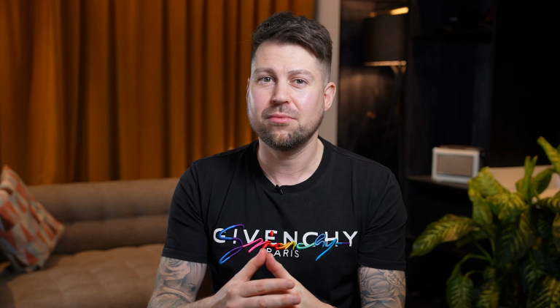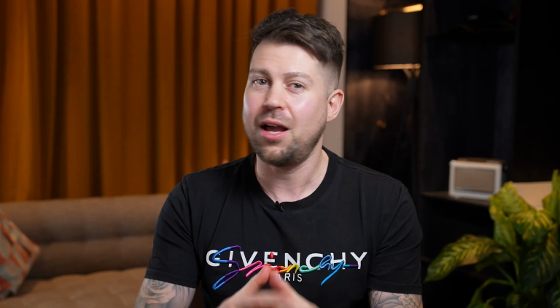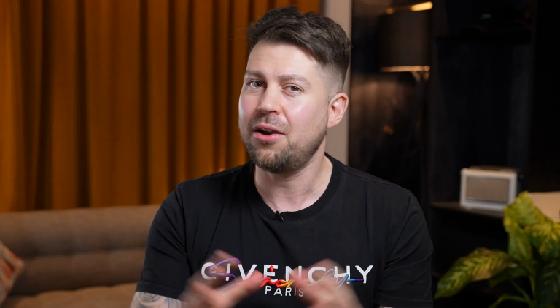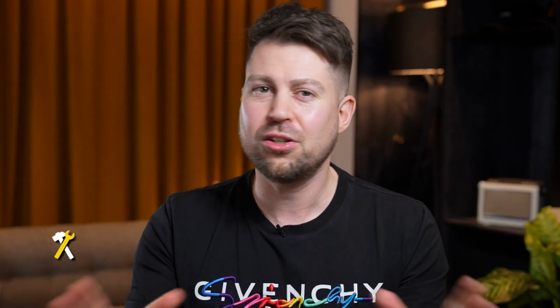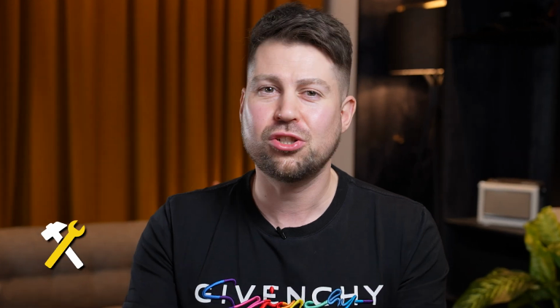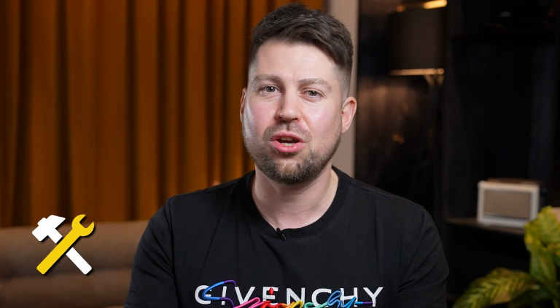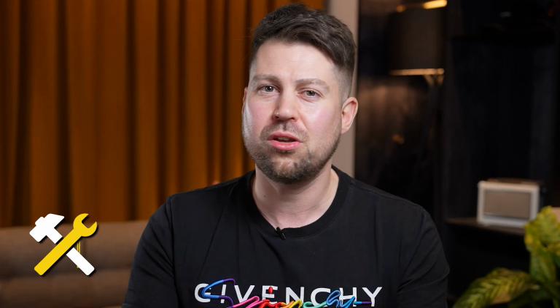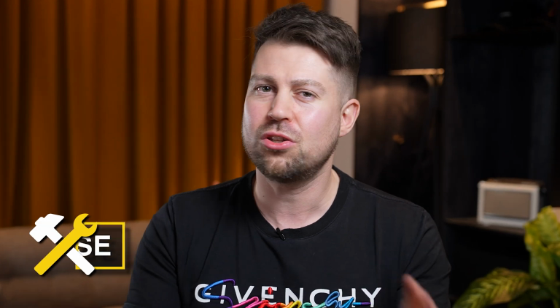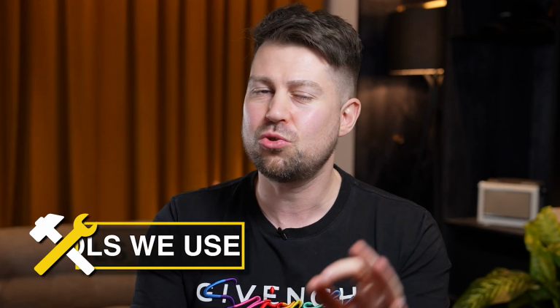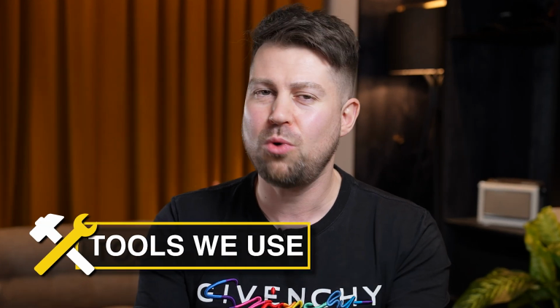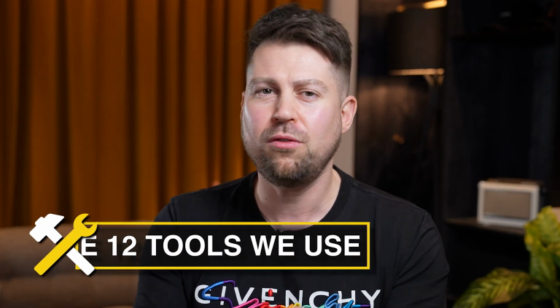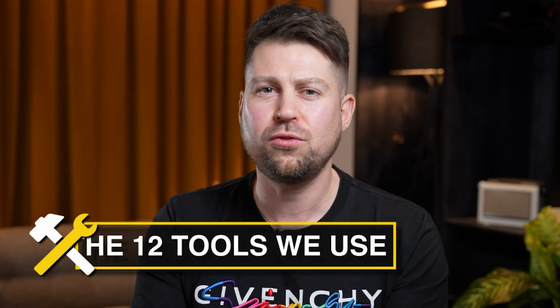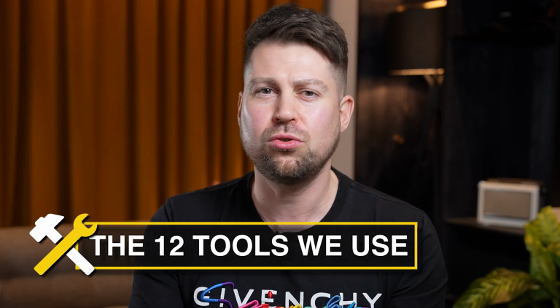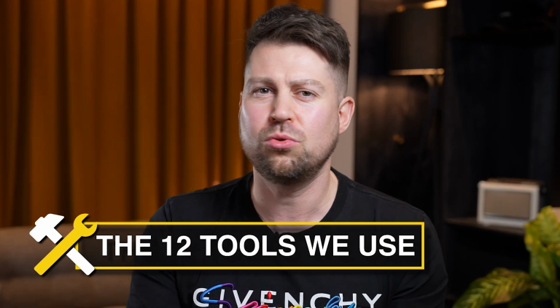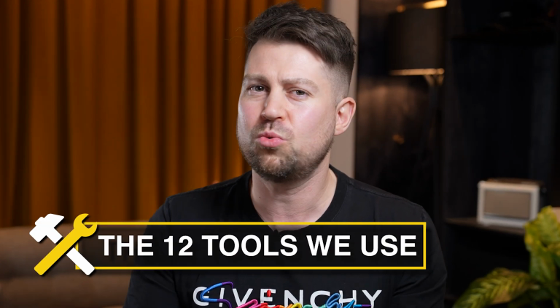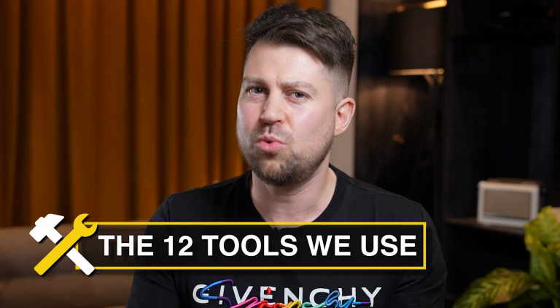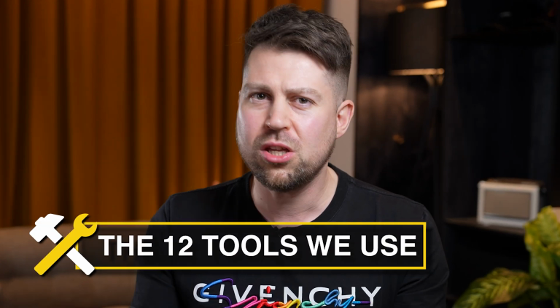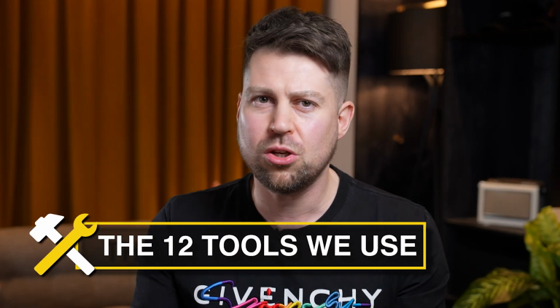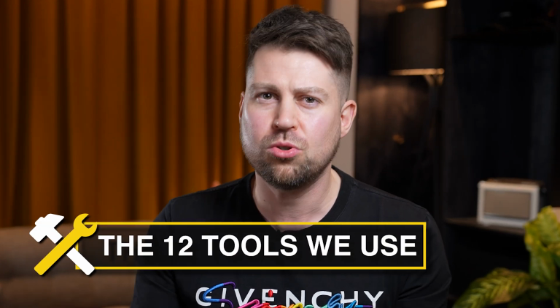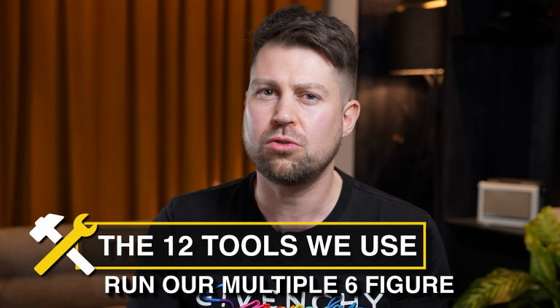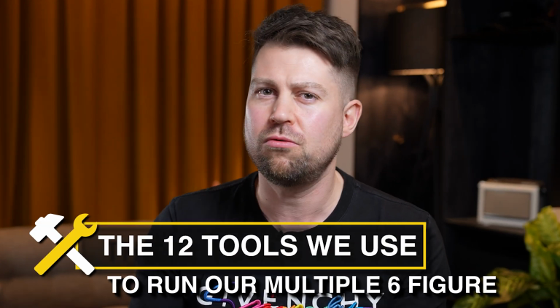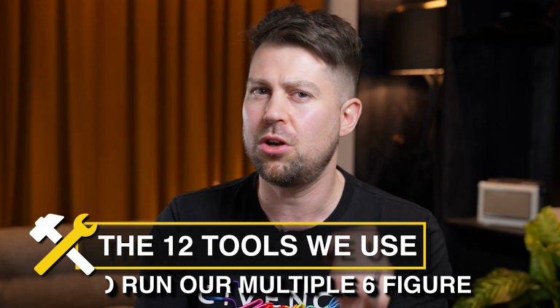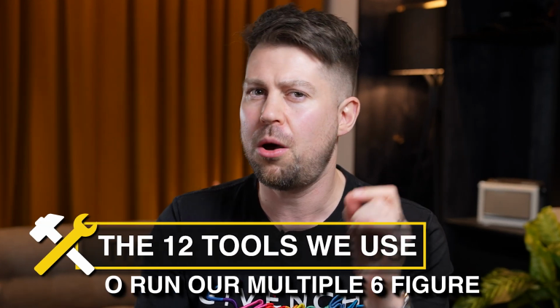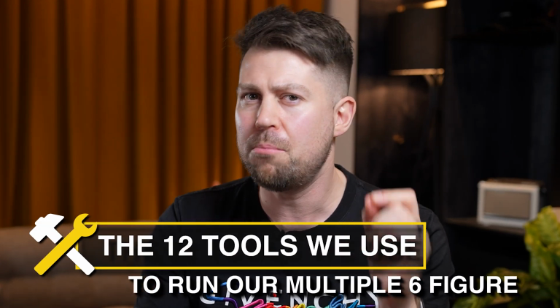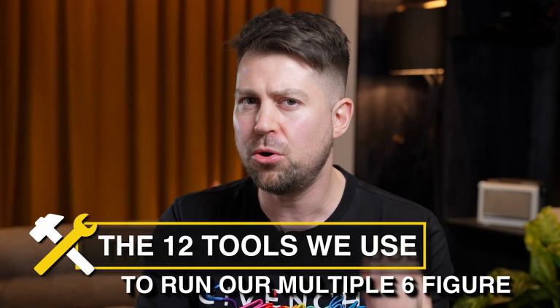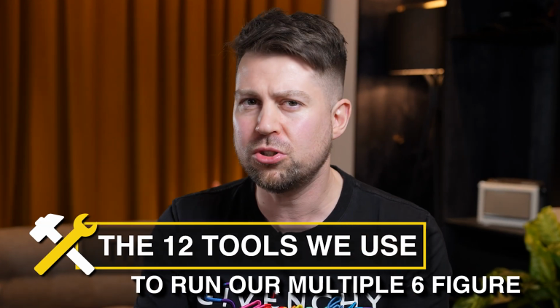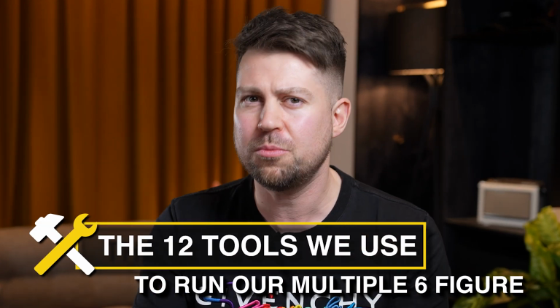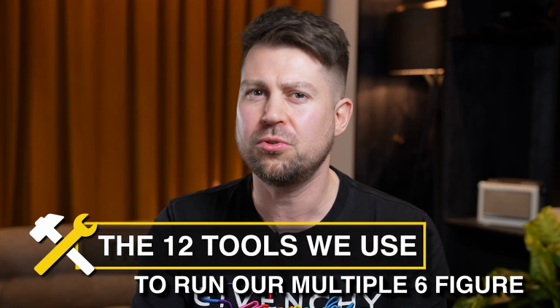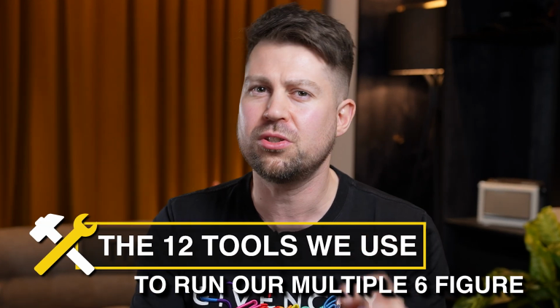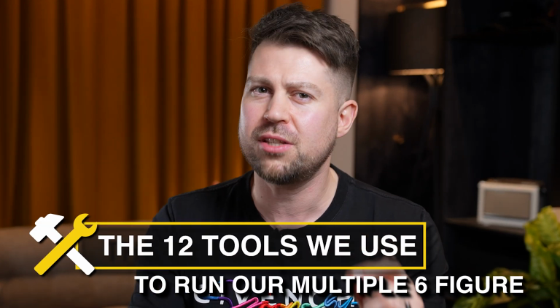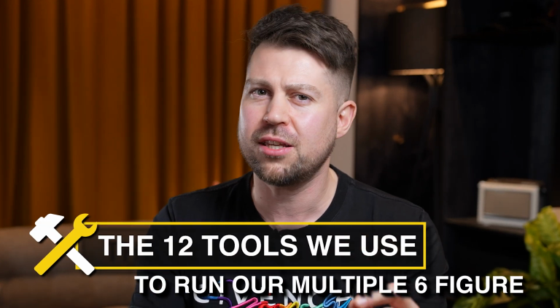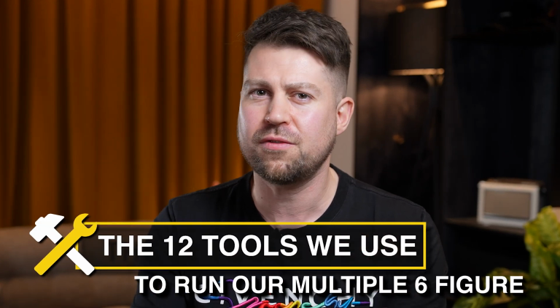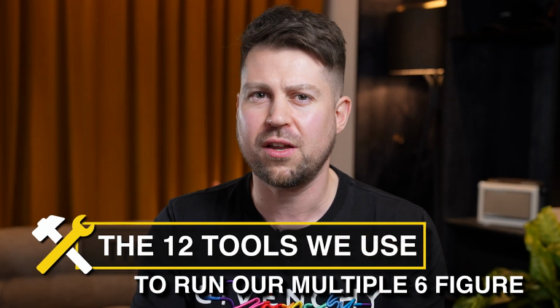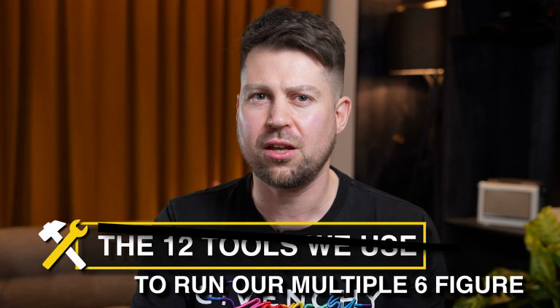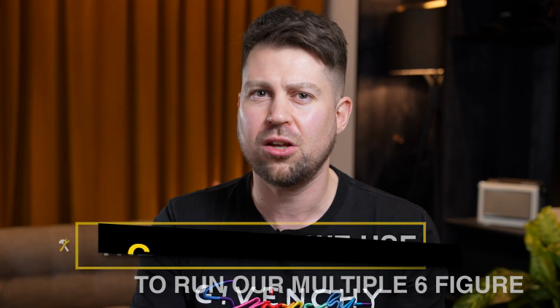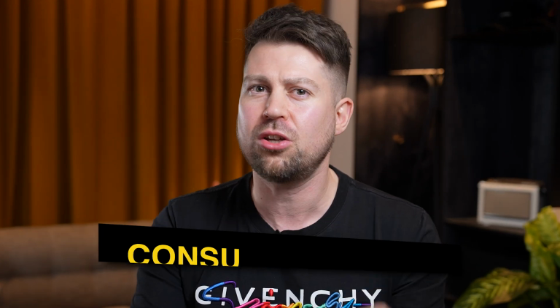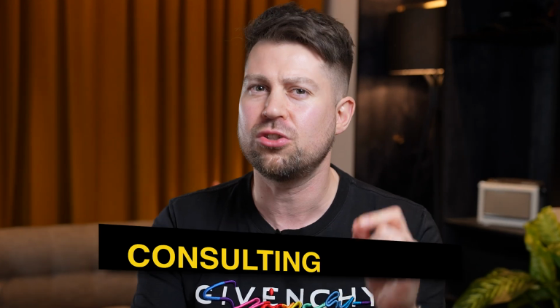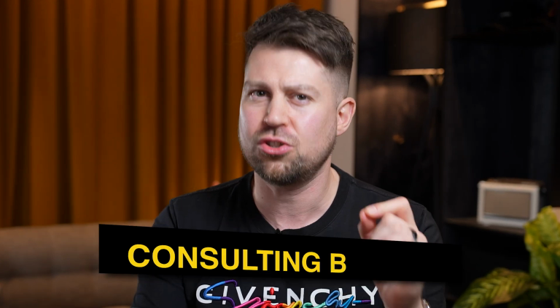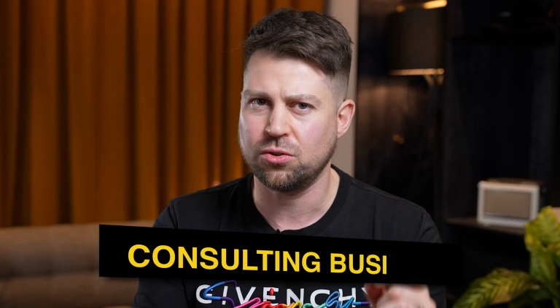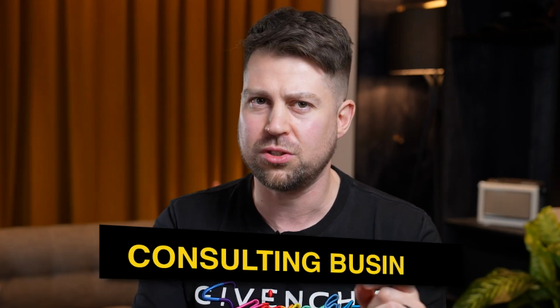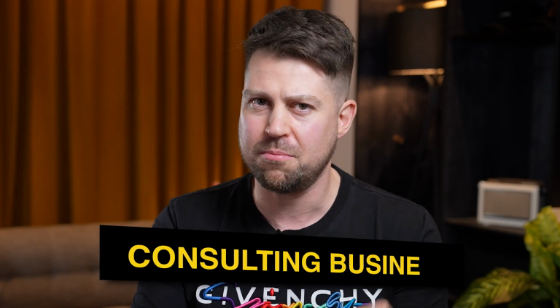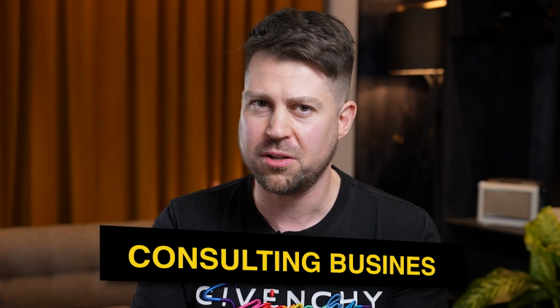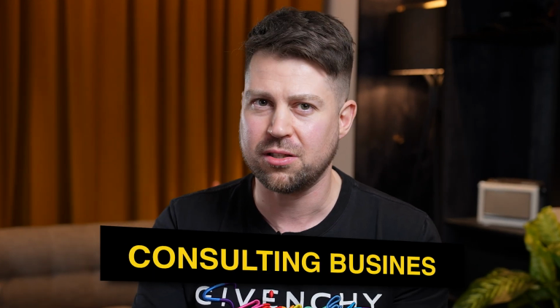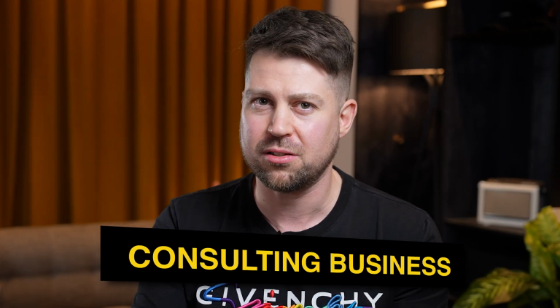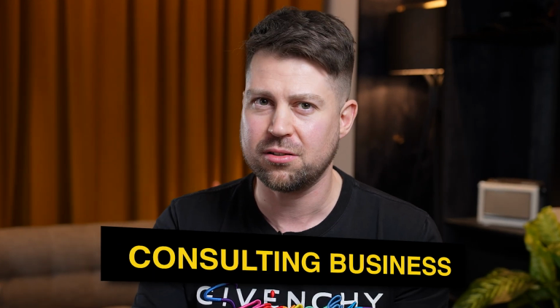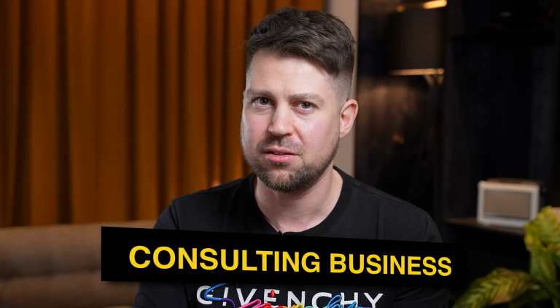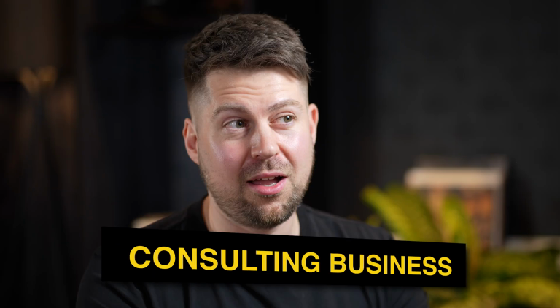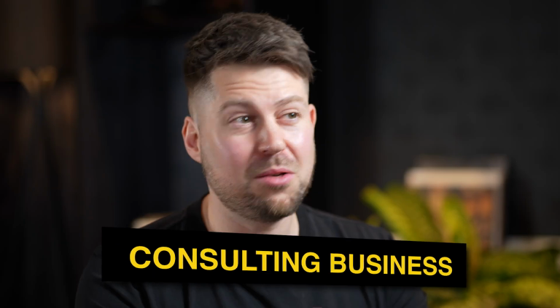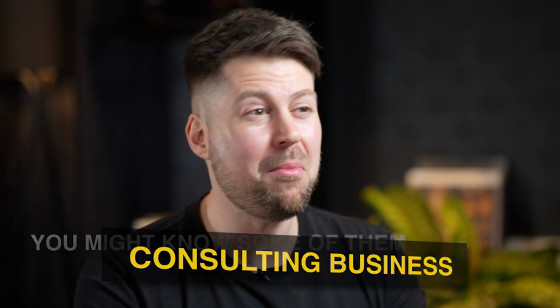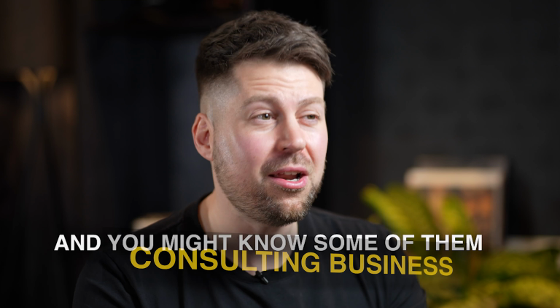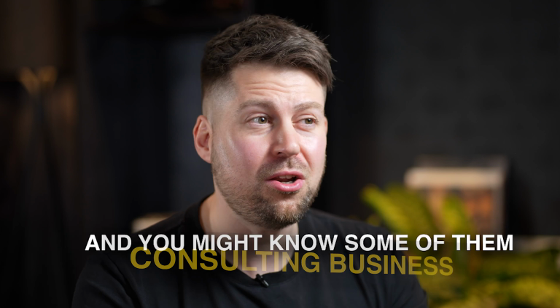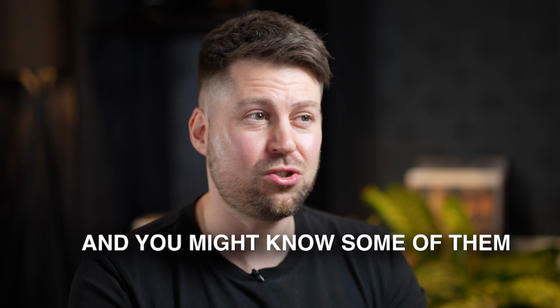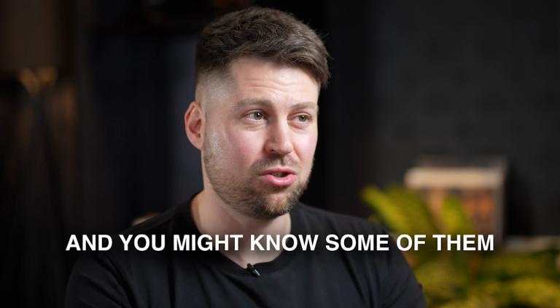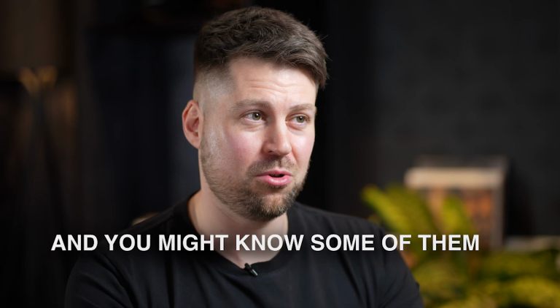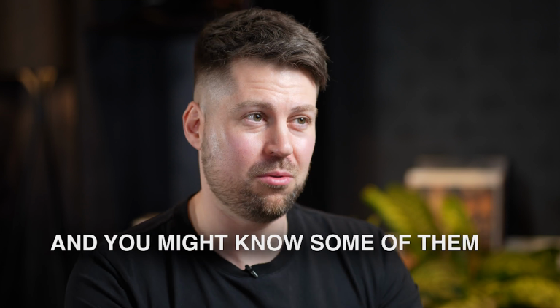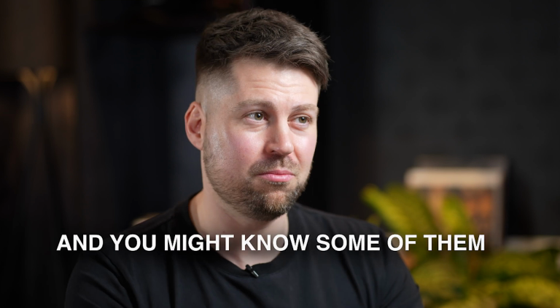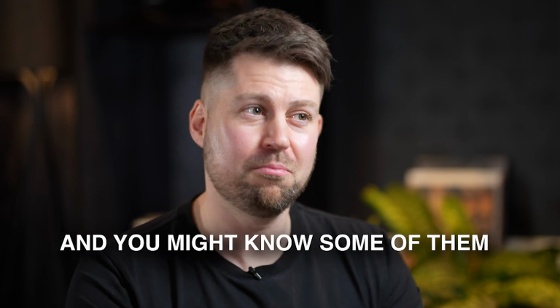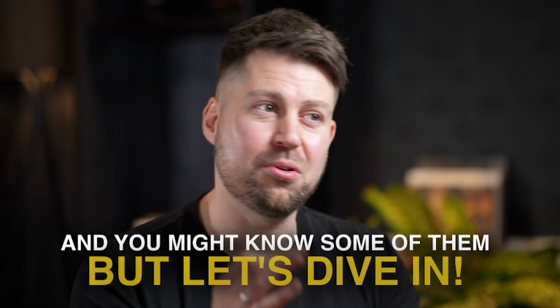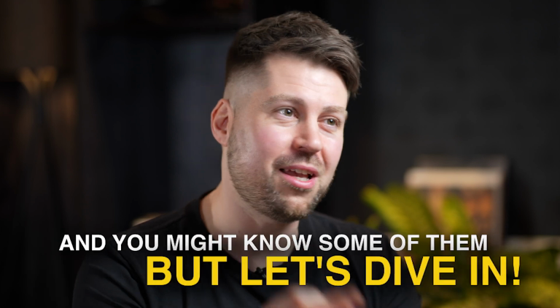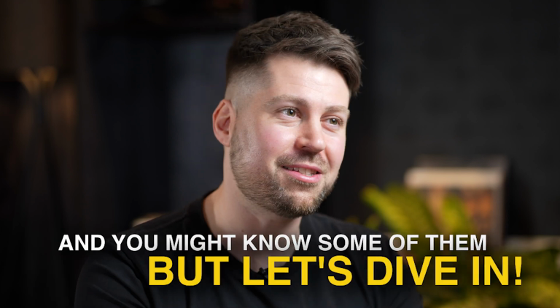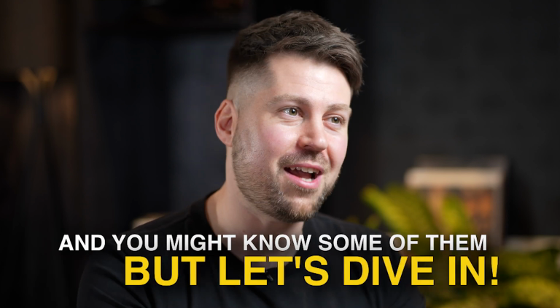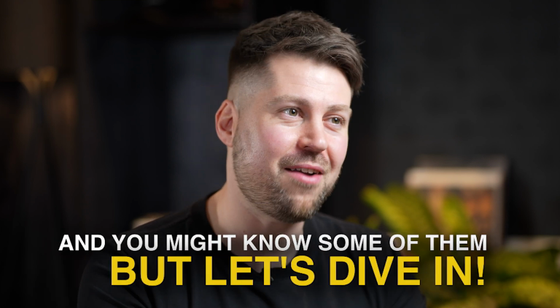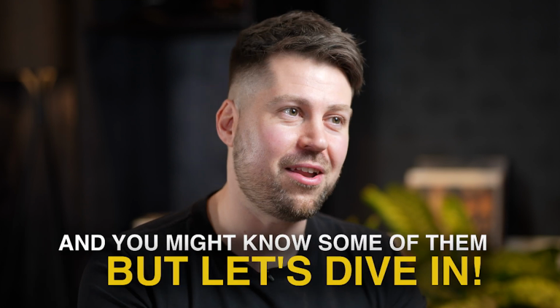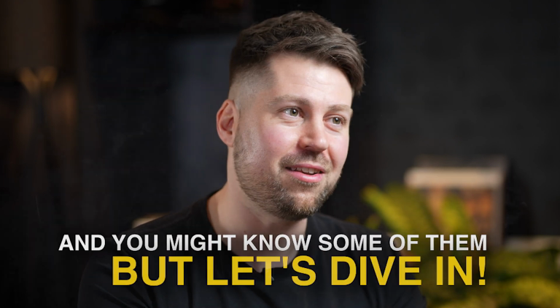I'm going to show you the 12 tools we use to run our multiple six-figure consulting business. You might know some of them, but let's dive in.